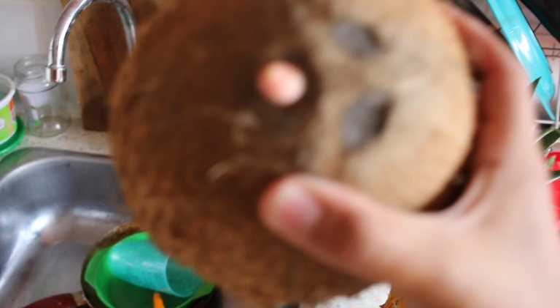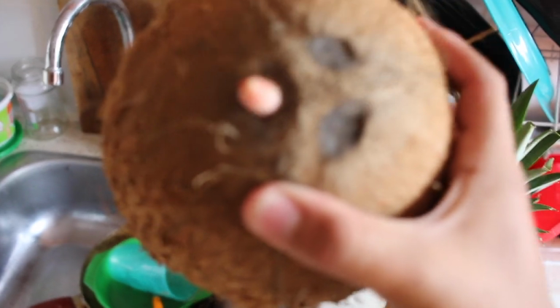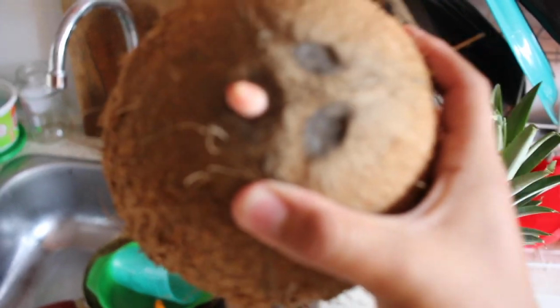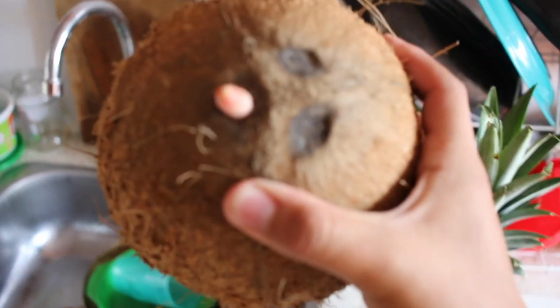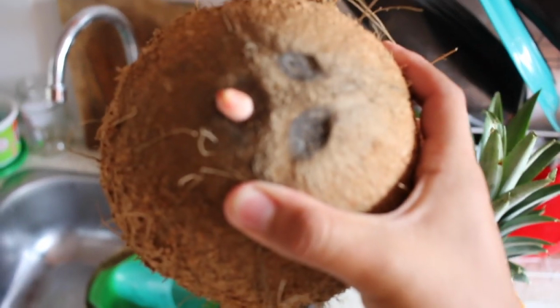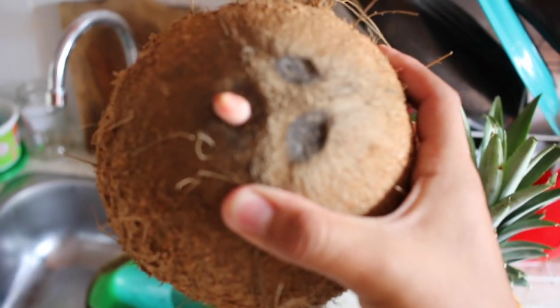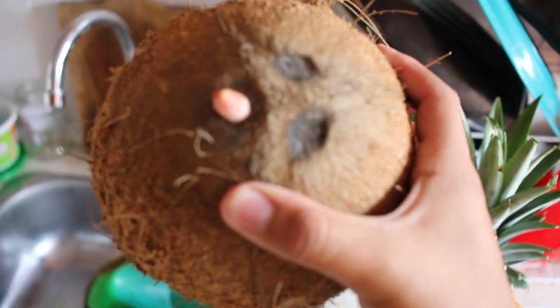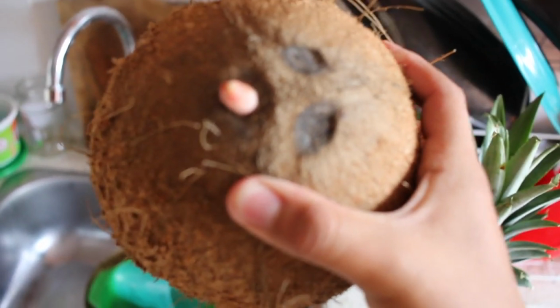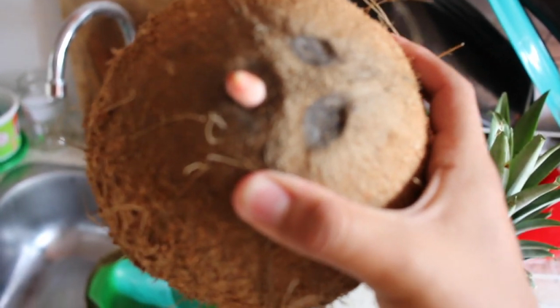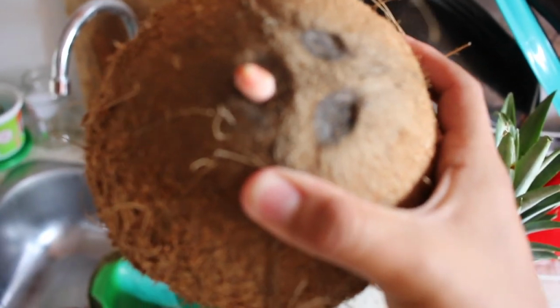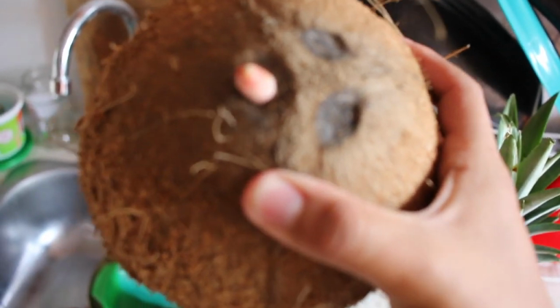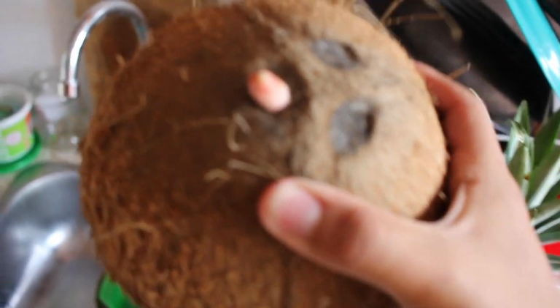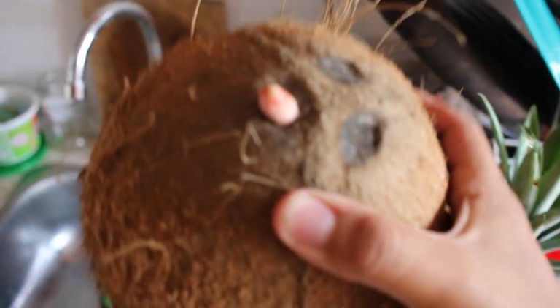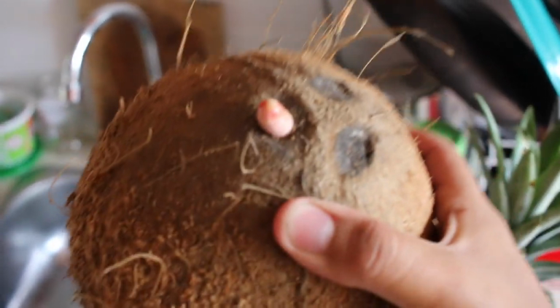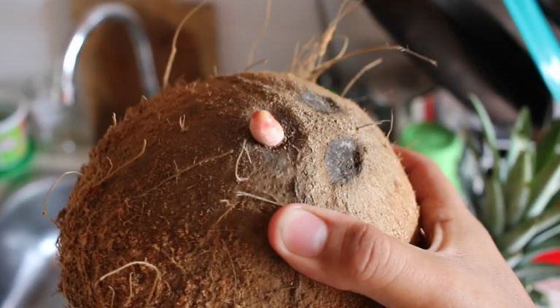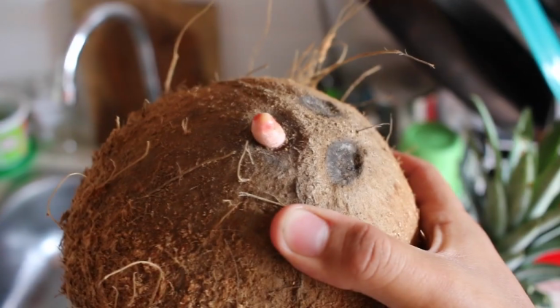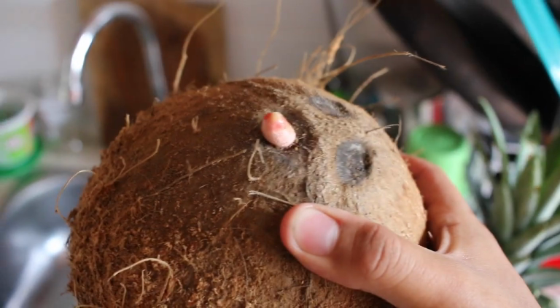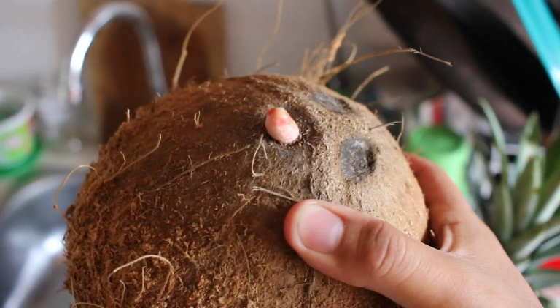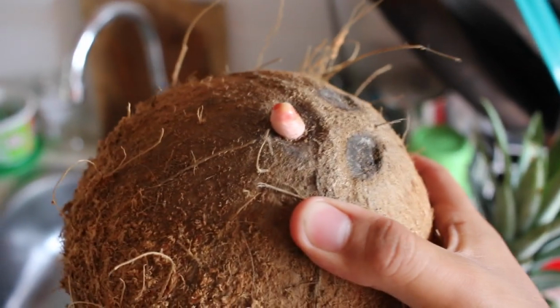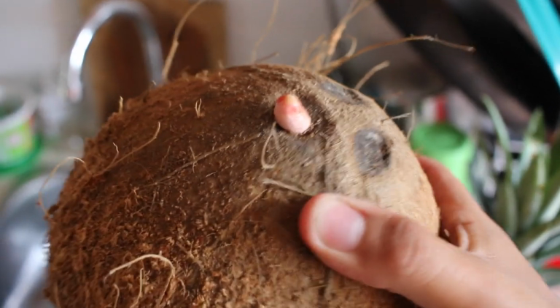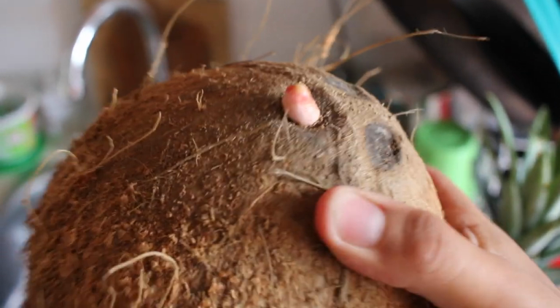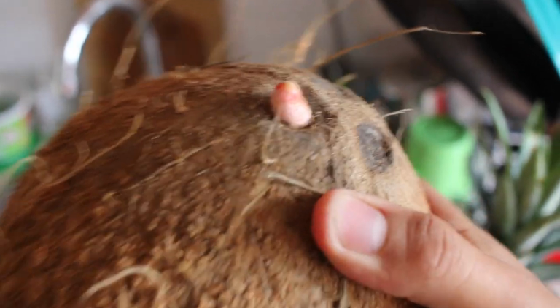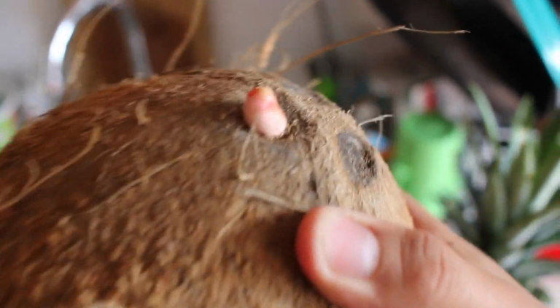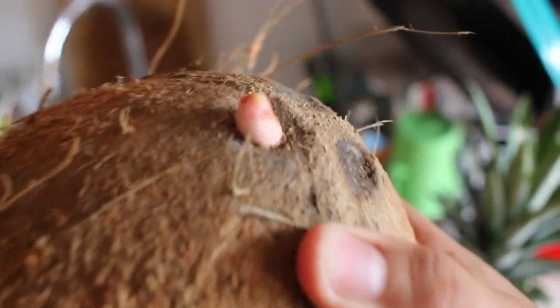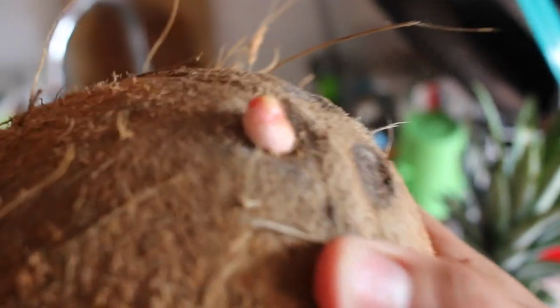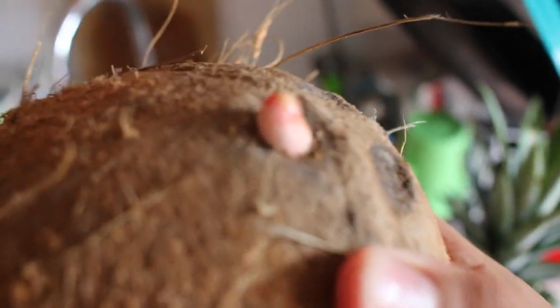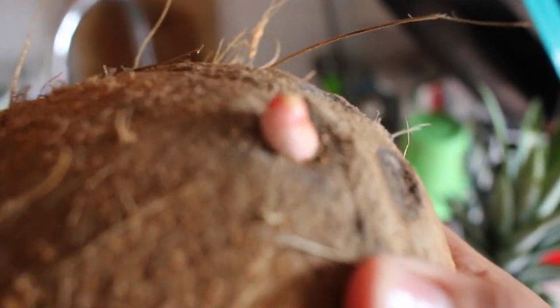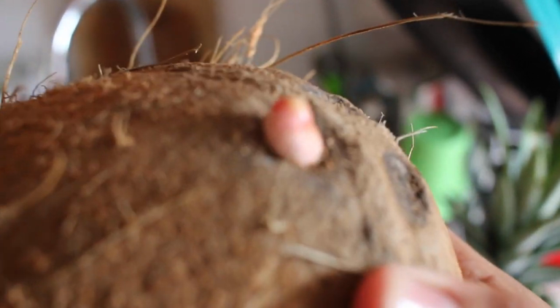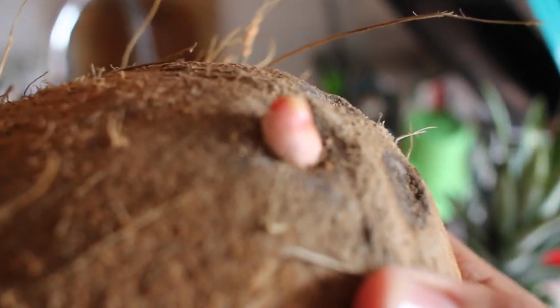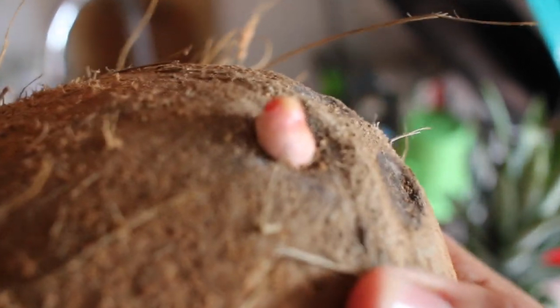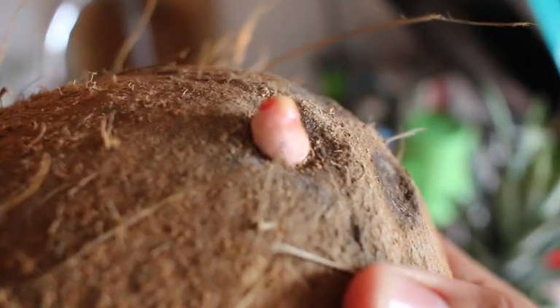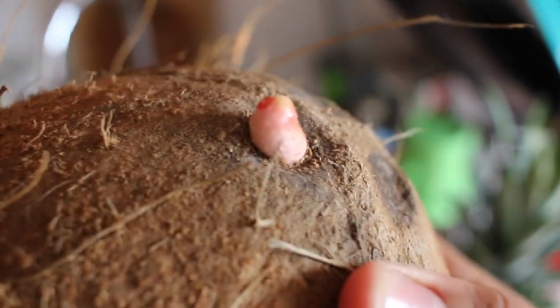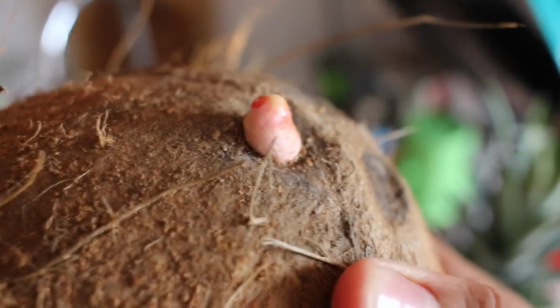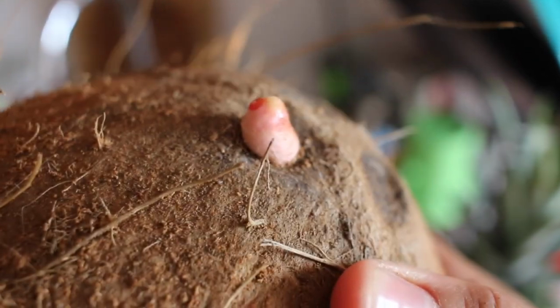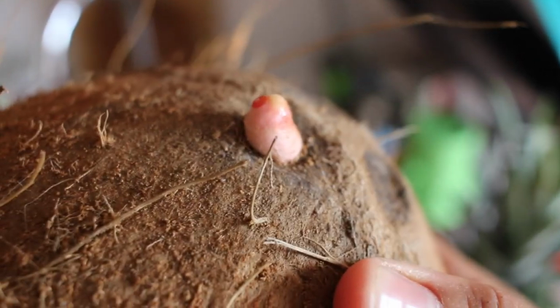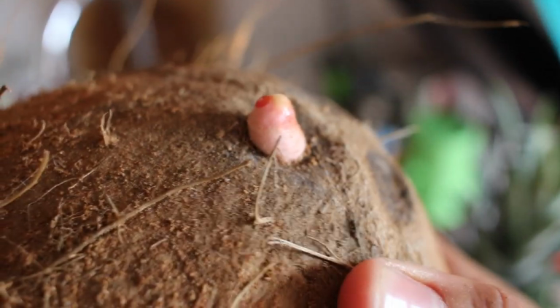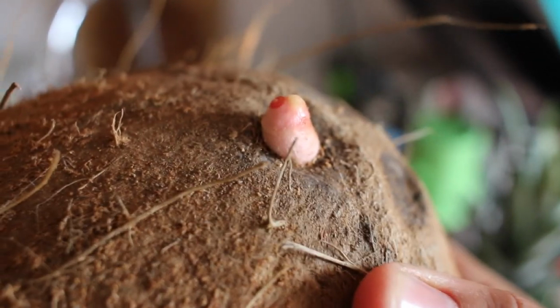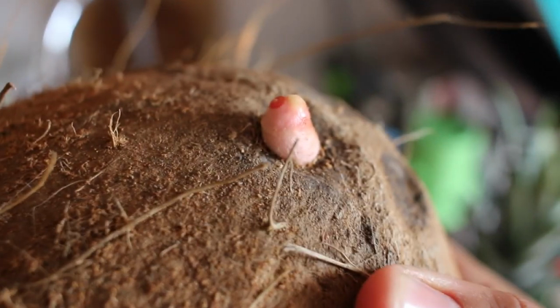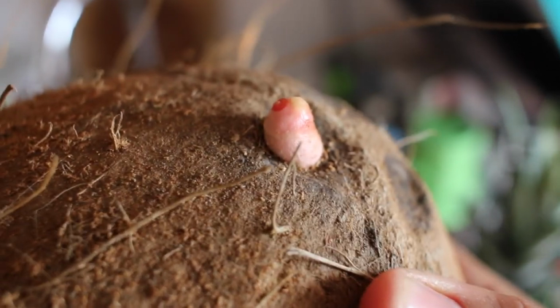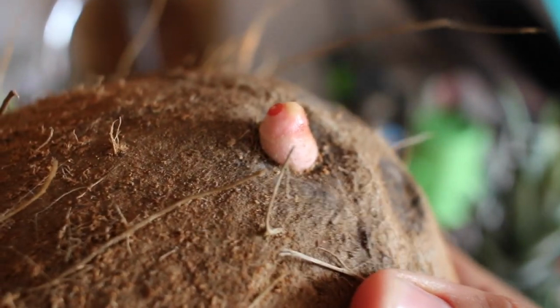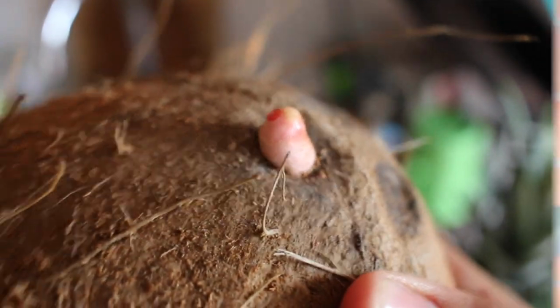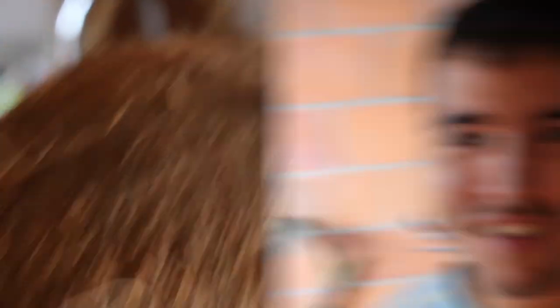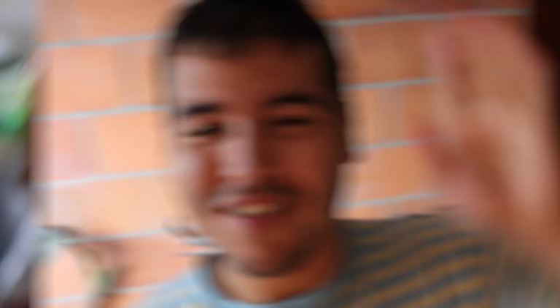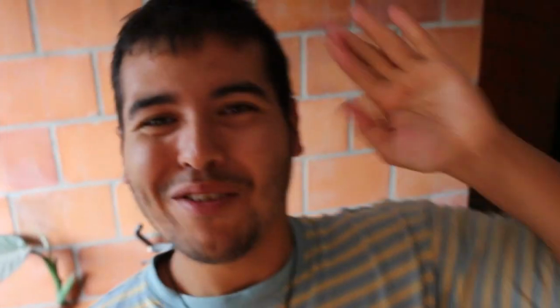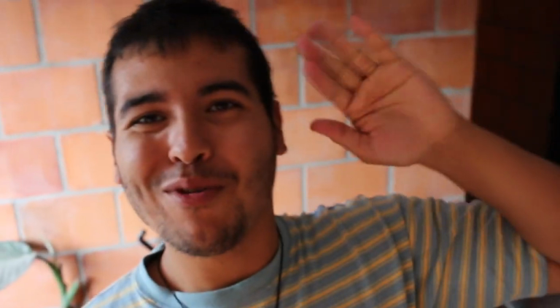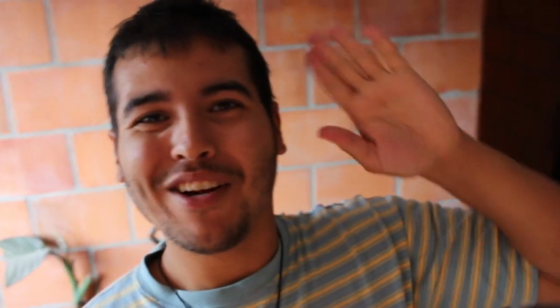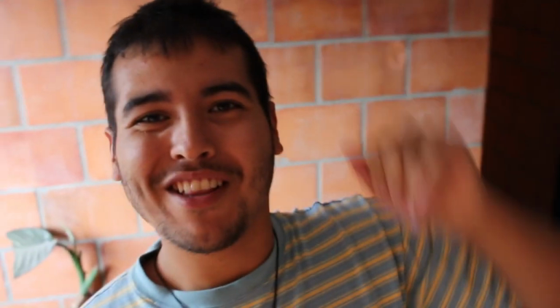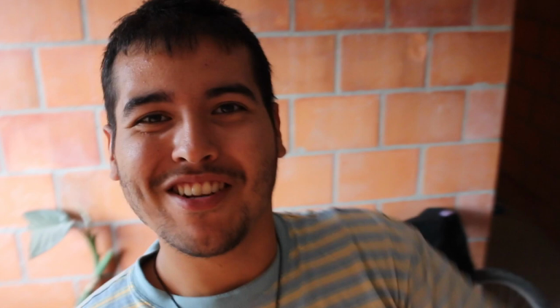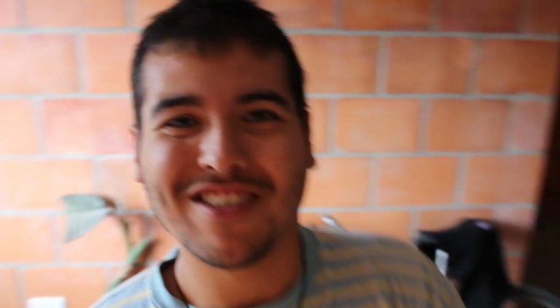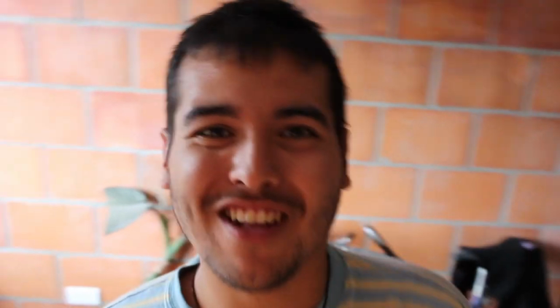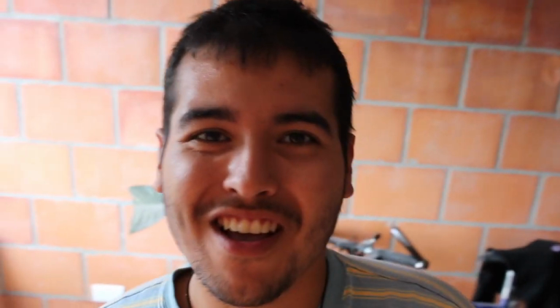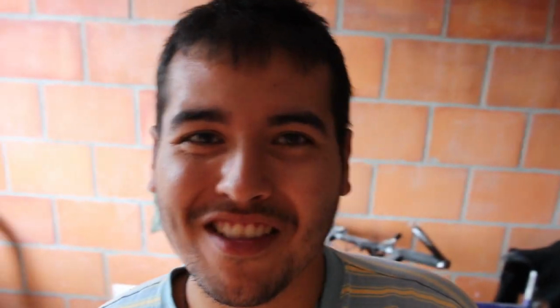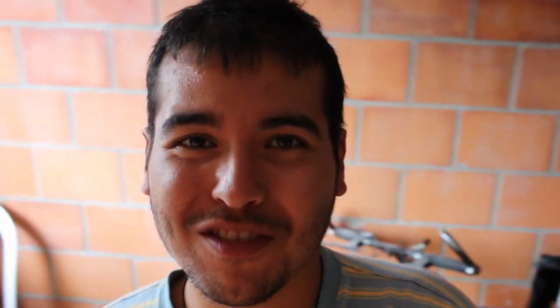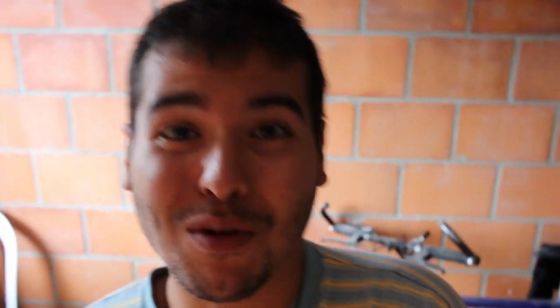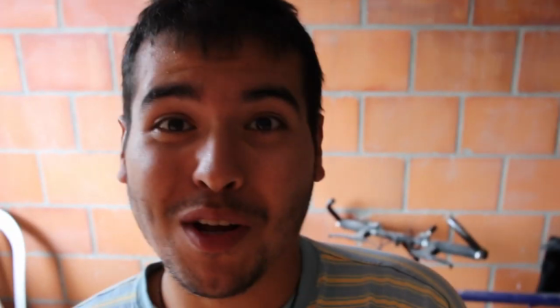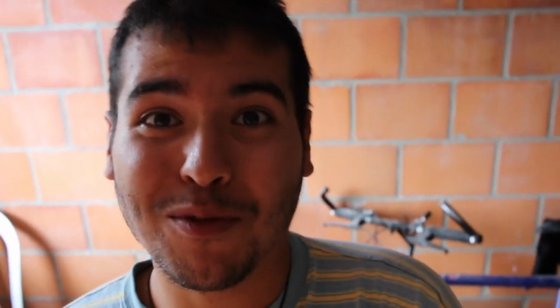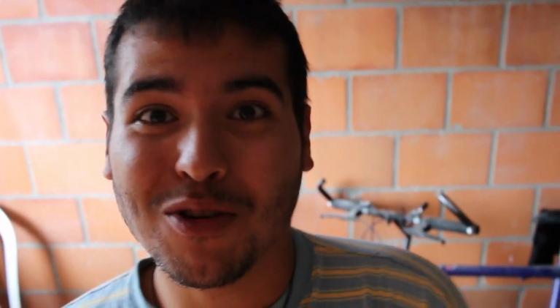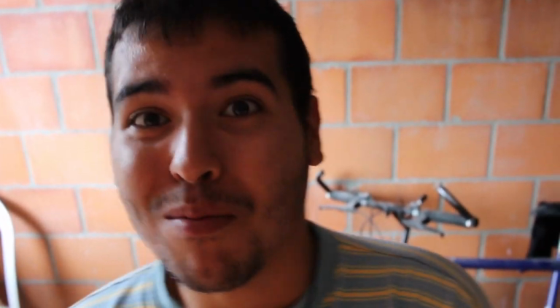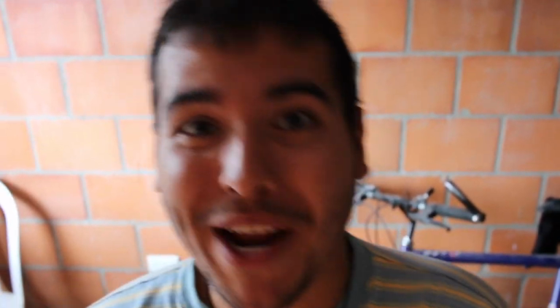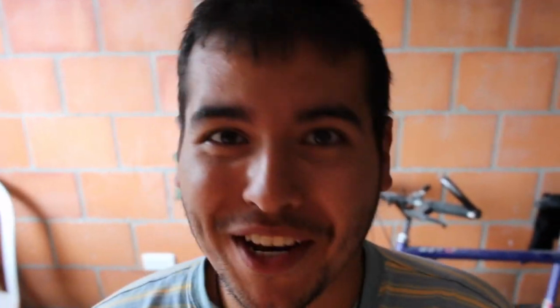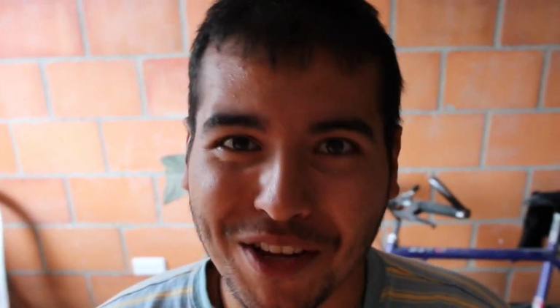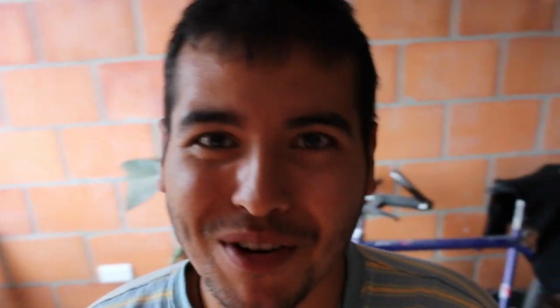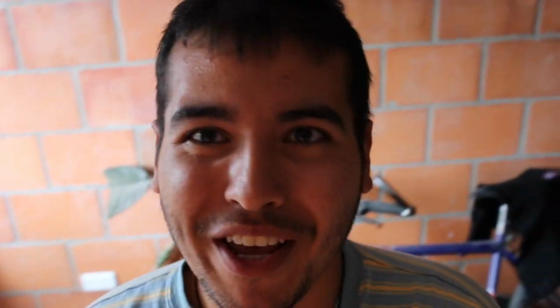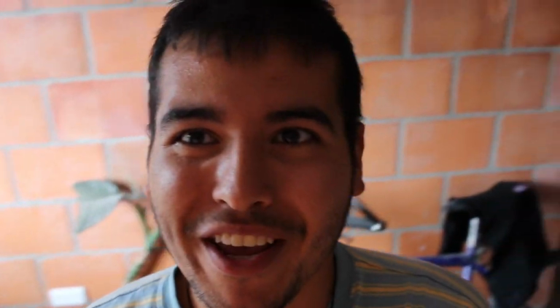And this one's a special coconut because it came with a penis. Do you see it? There it is. Good morning, little sloths. Welcome to a brand new day.